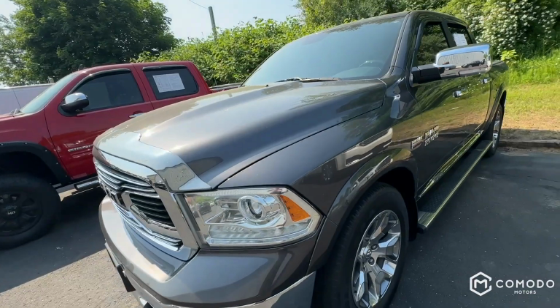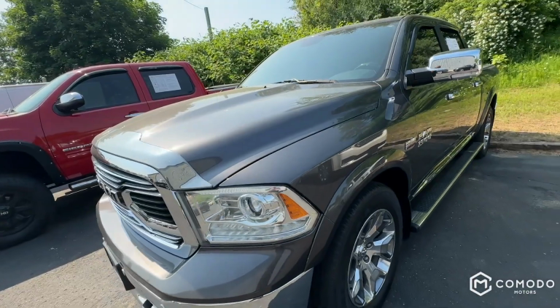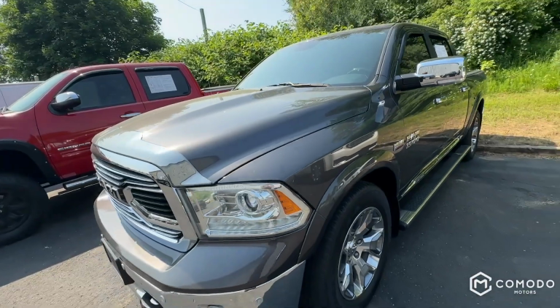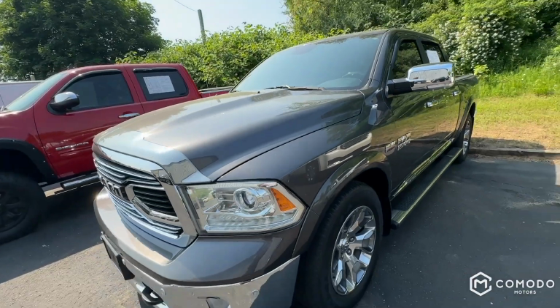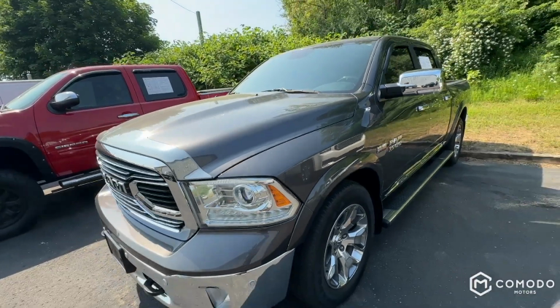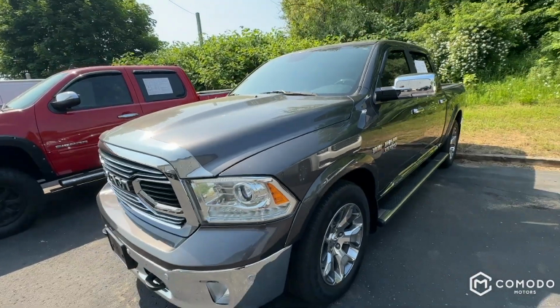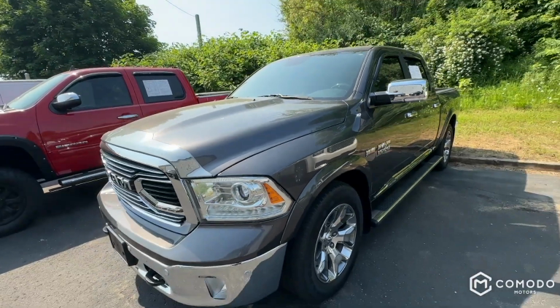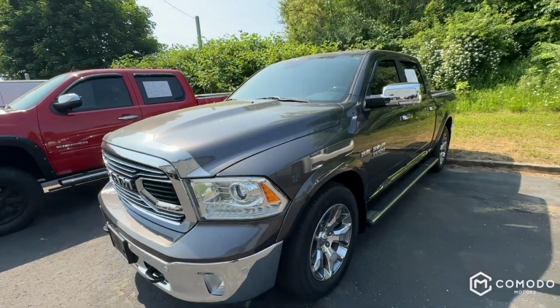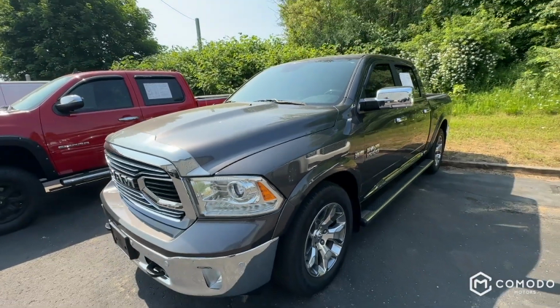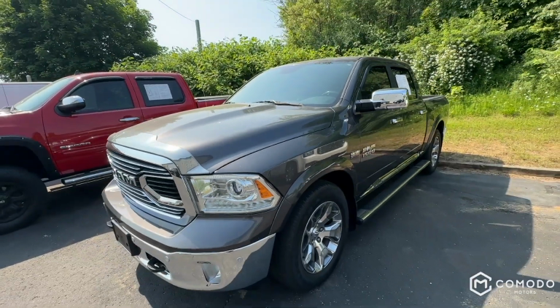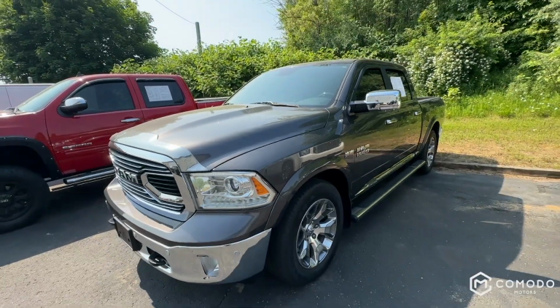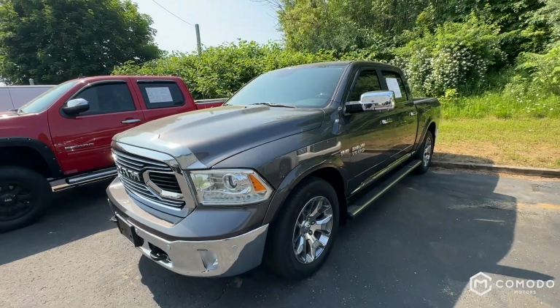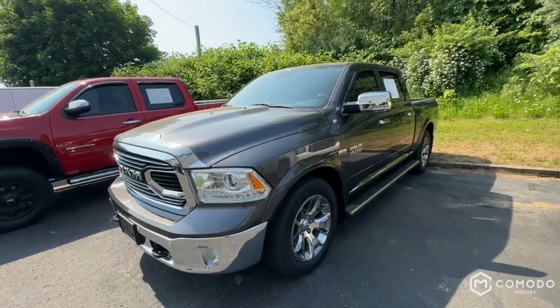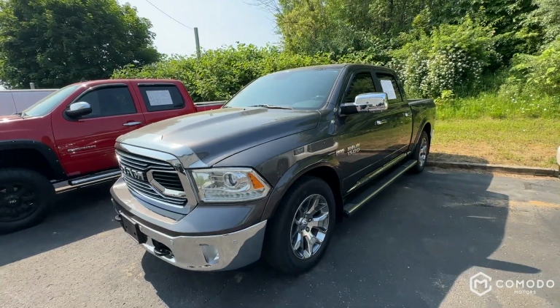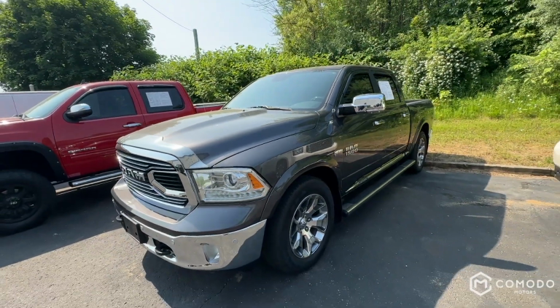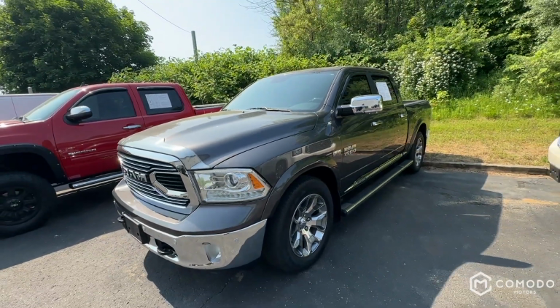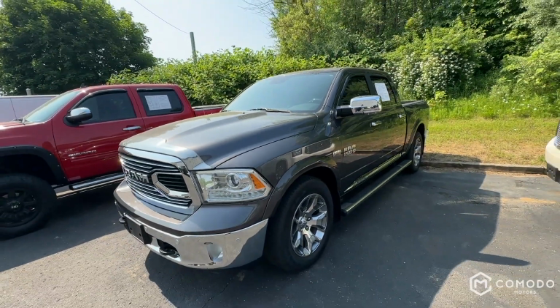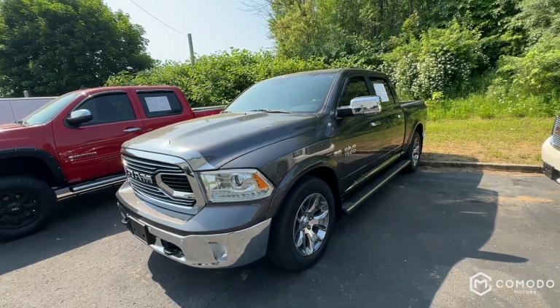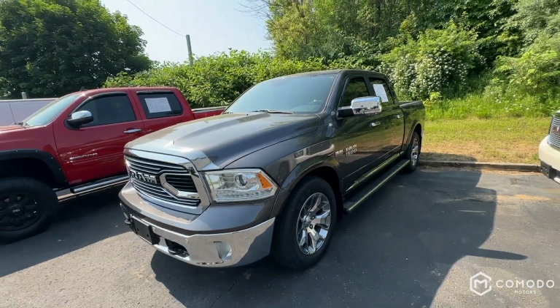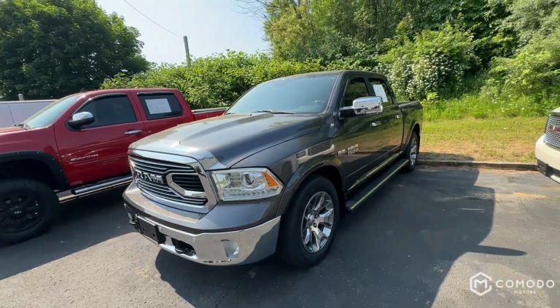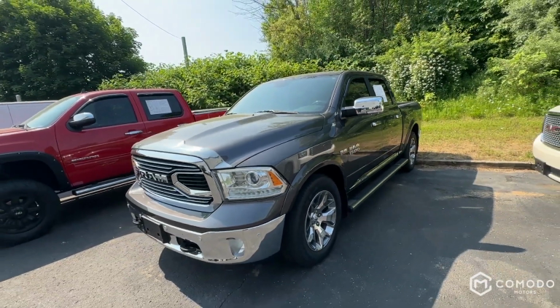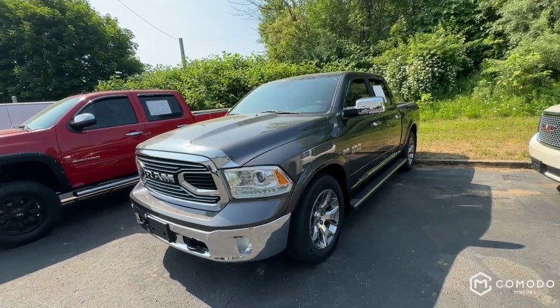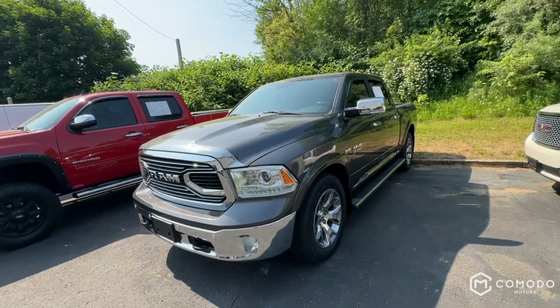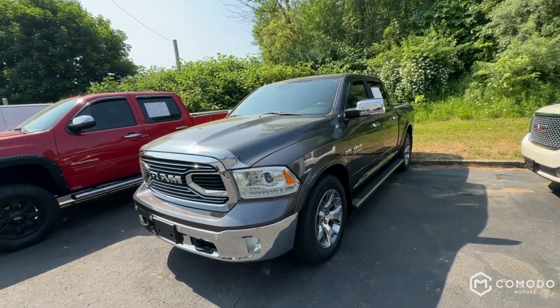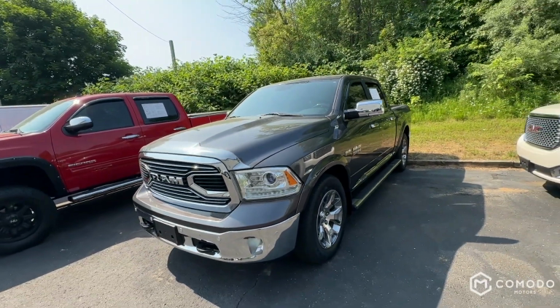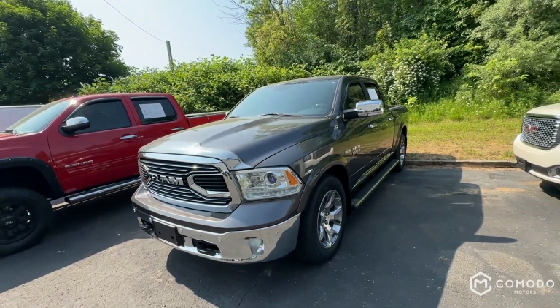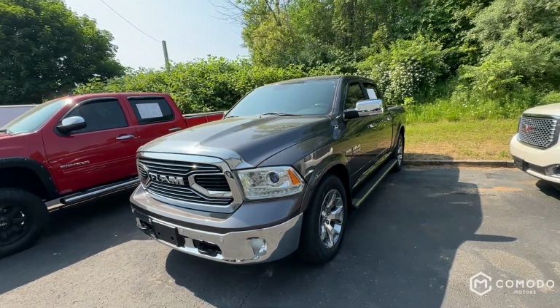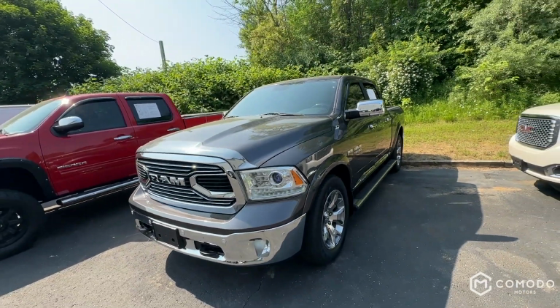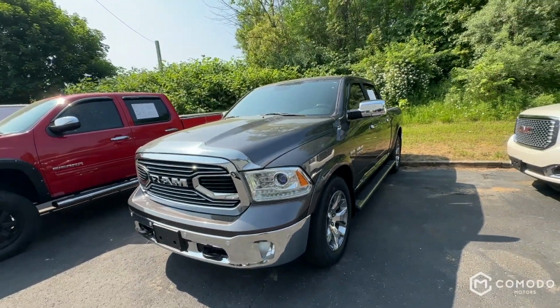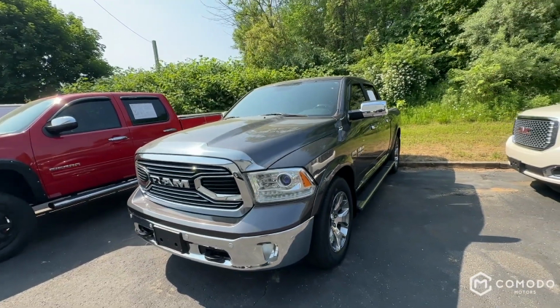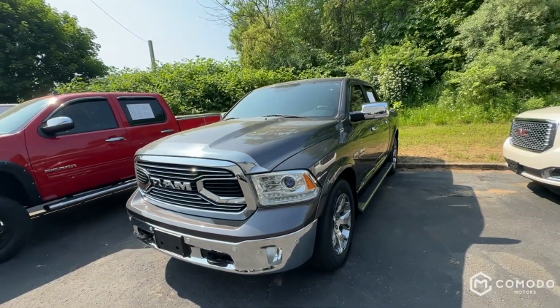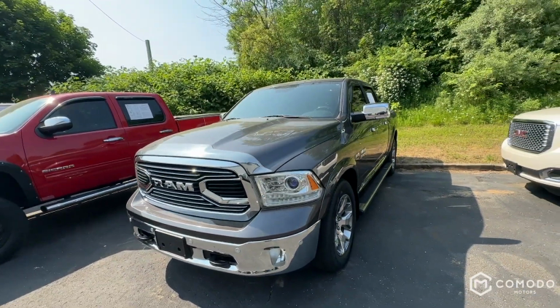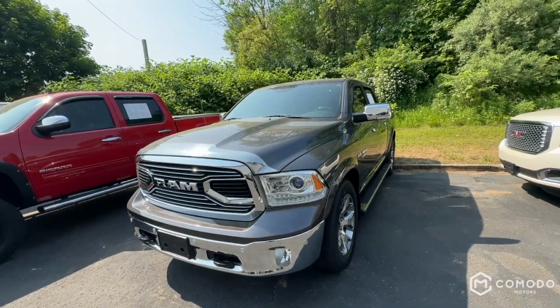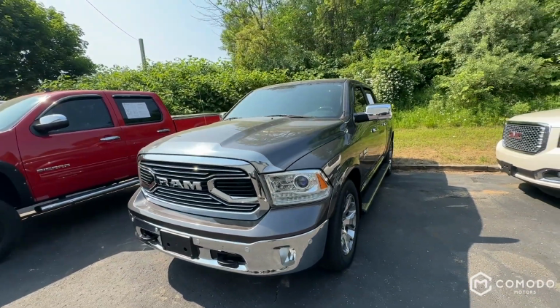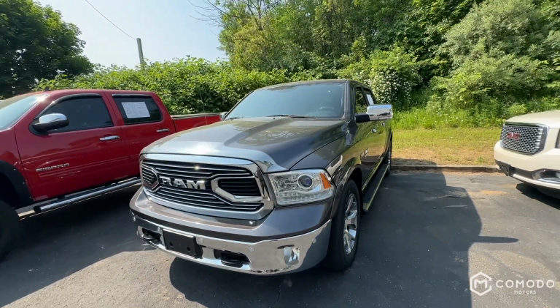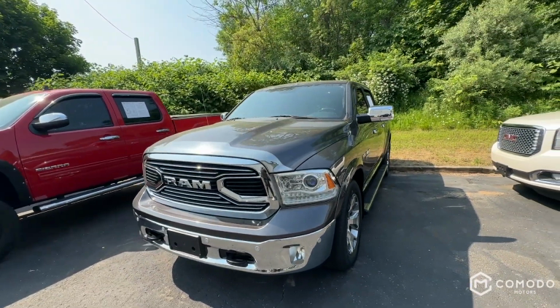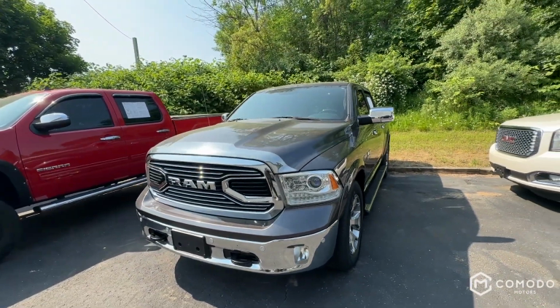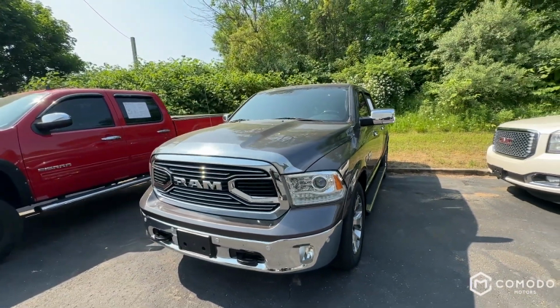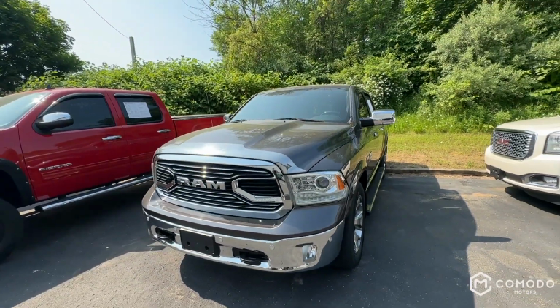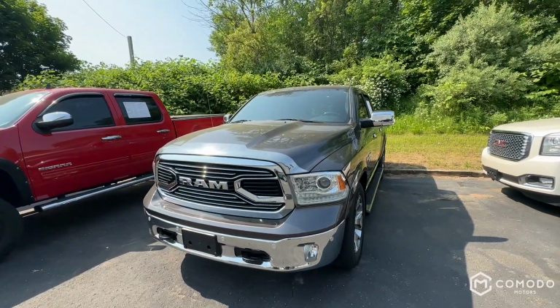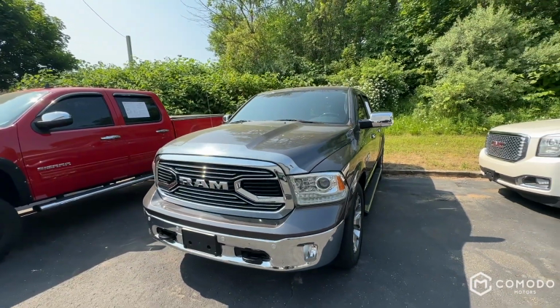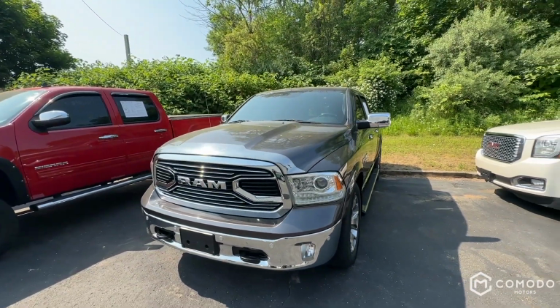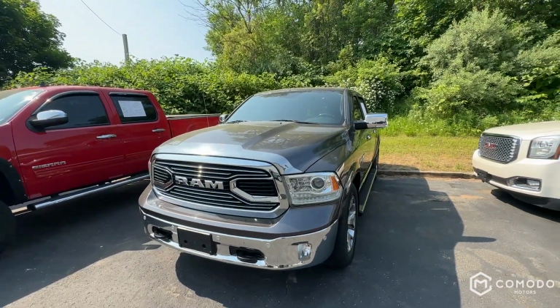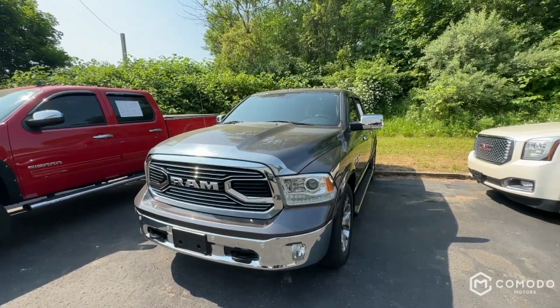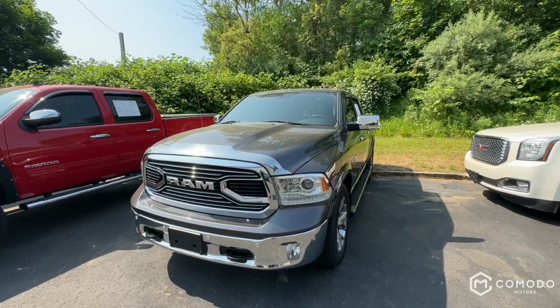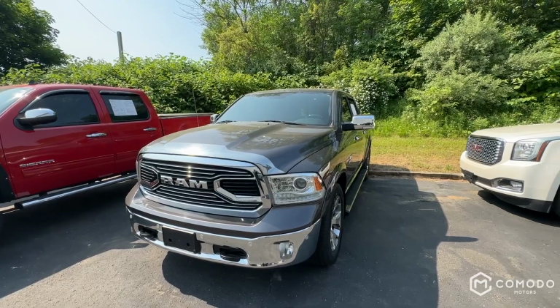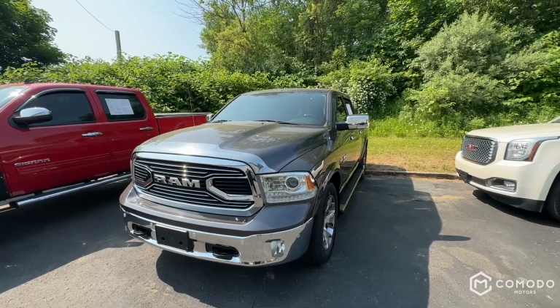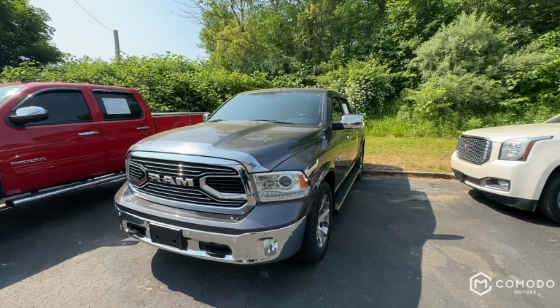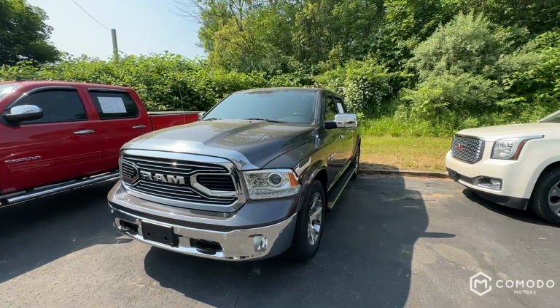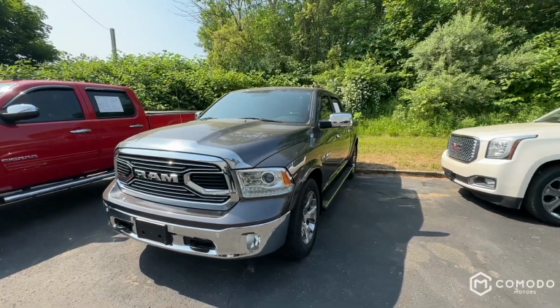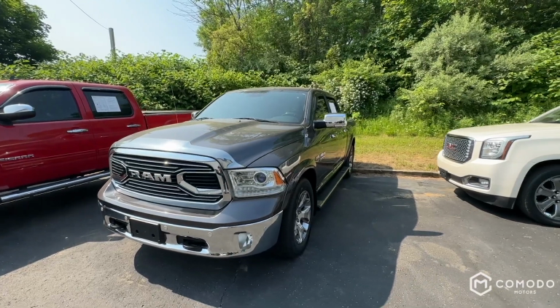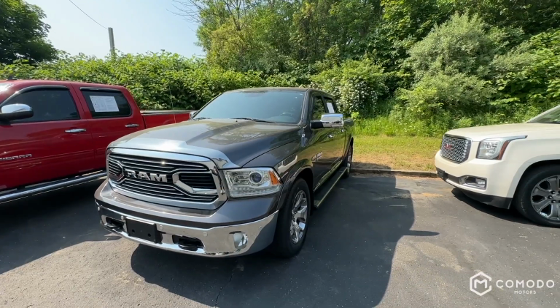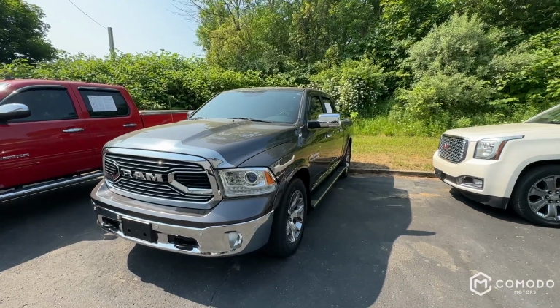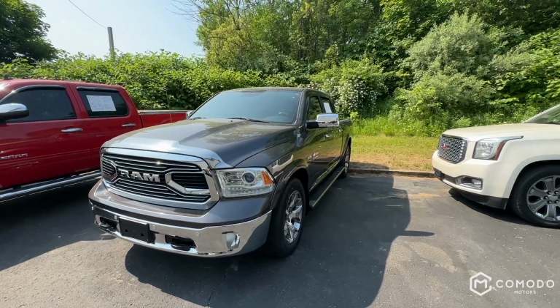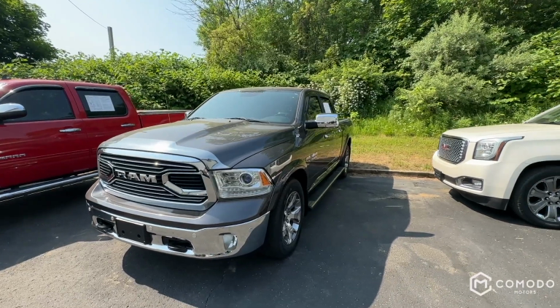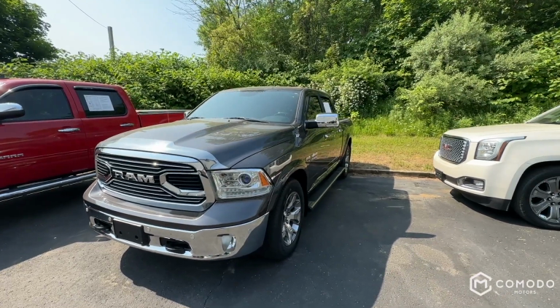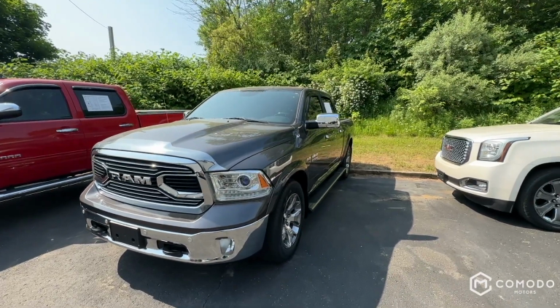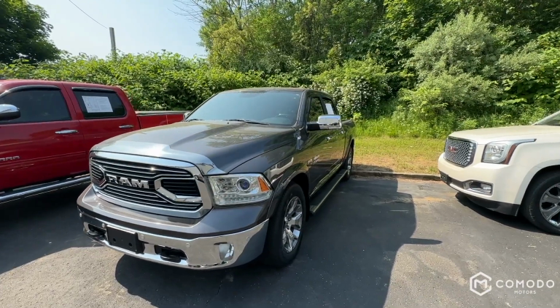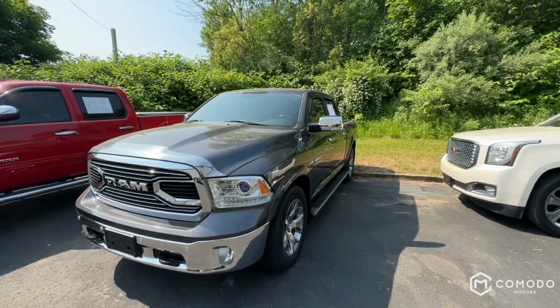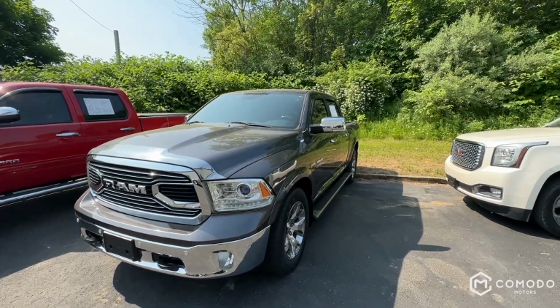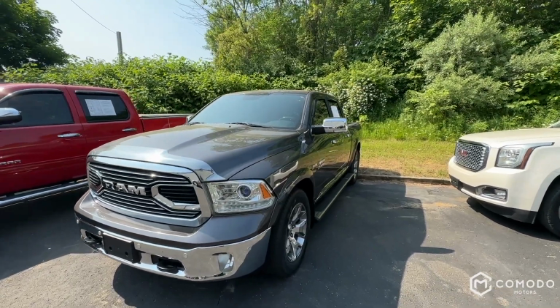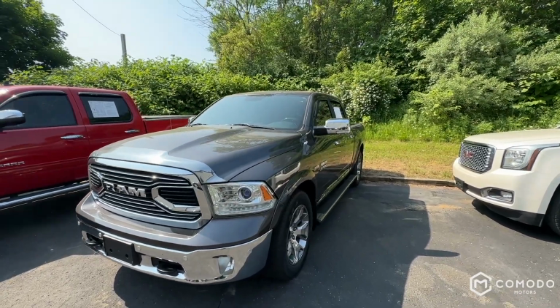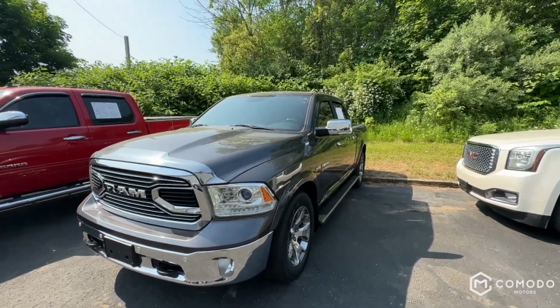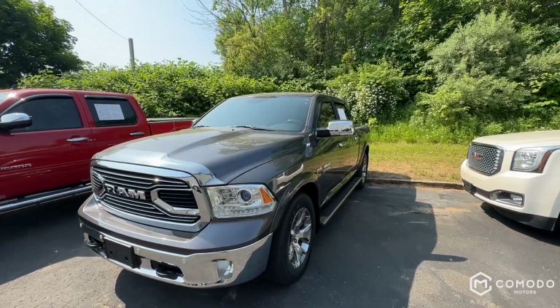Give us a call, come check it out. Come see Joey or Enzo — they can hook you up with this very beautiful truck. Come check it out at Komodo Motors.